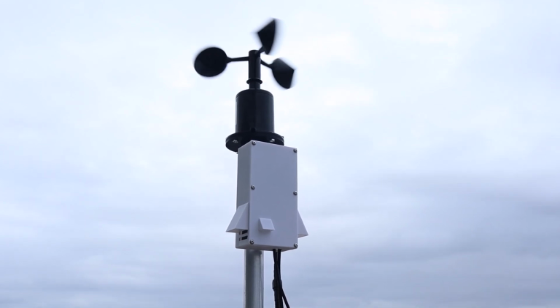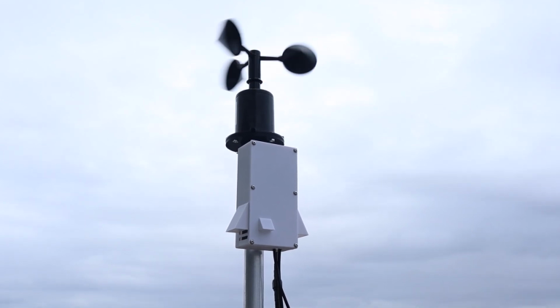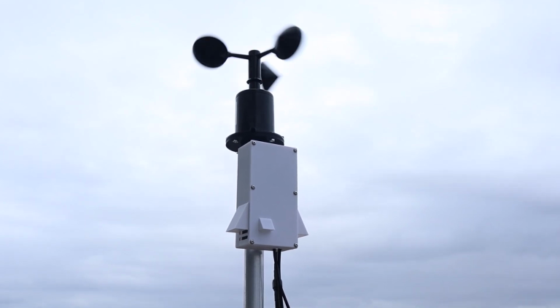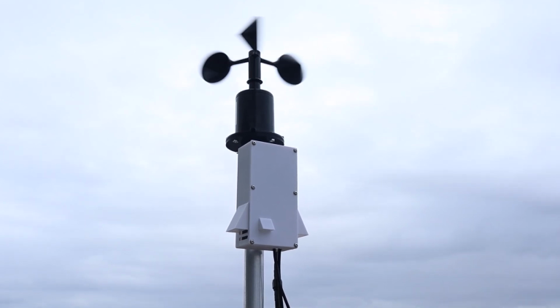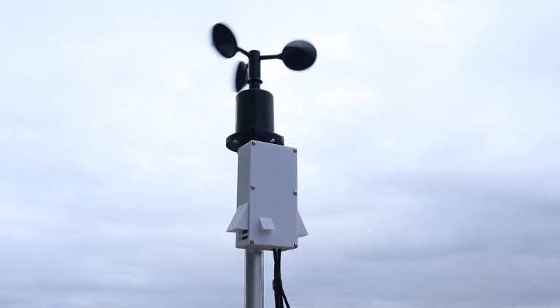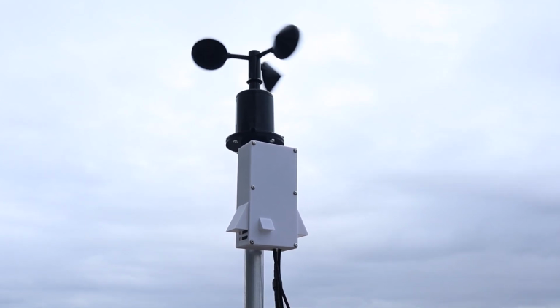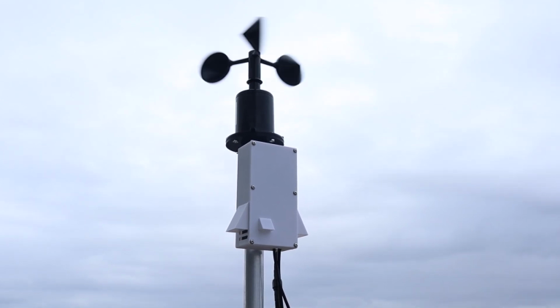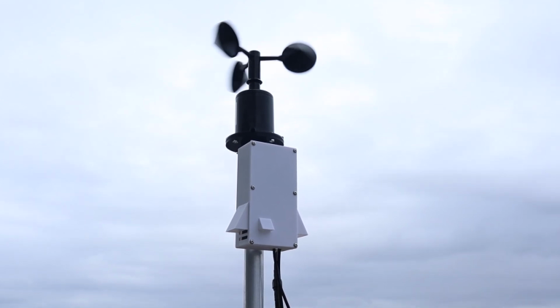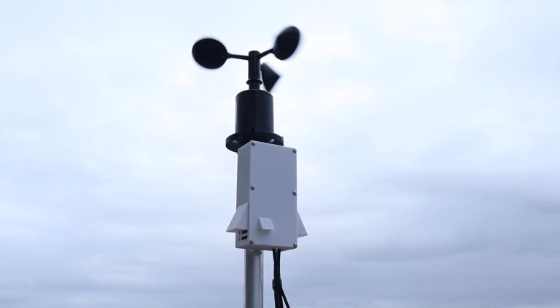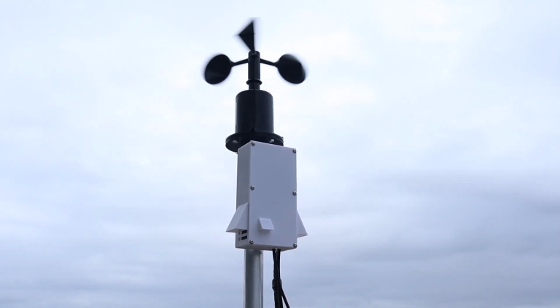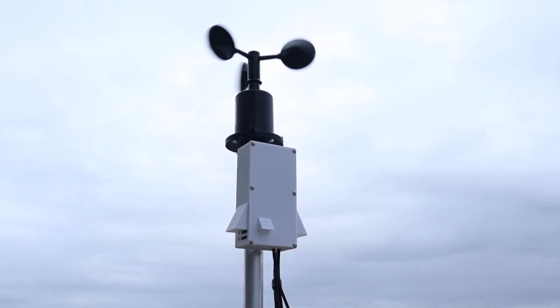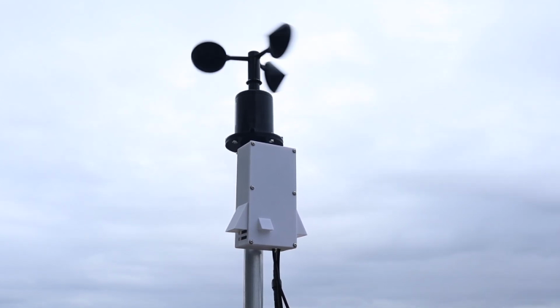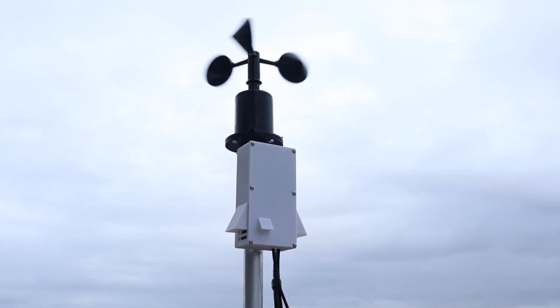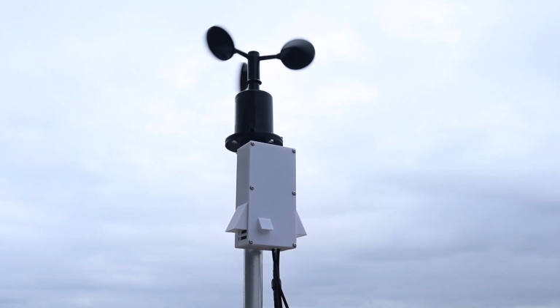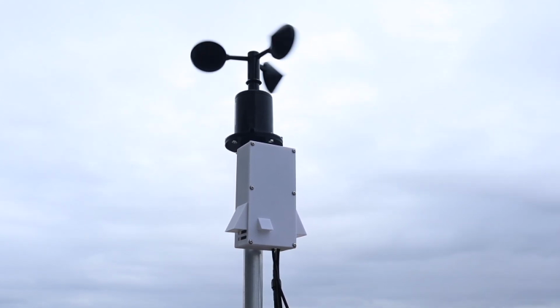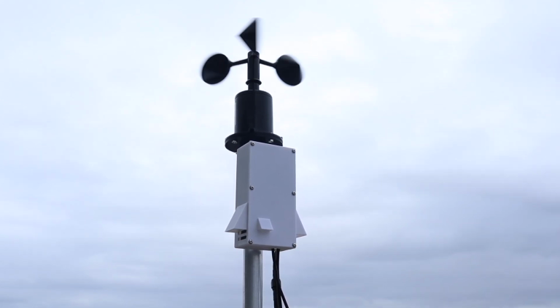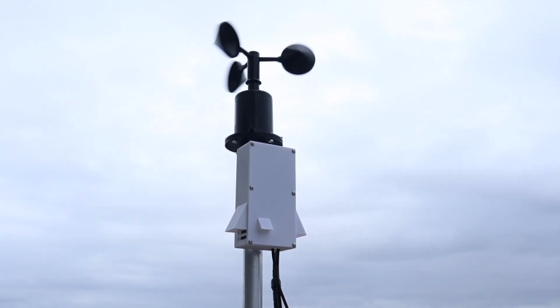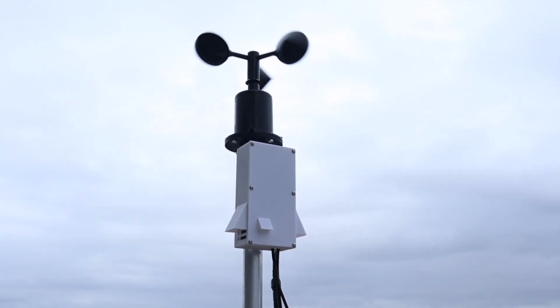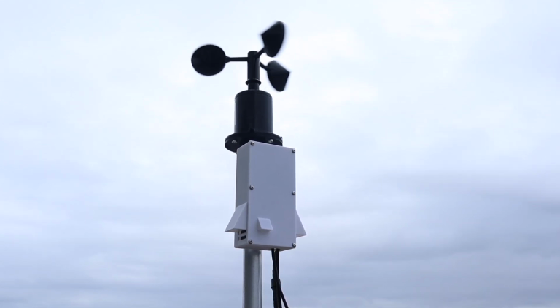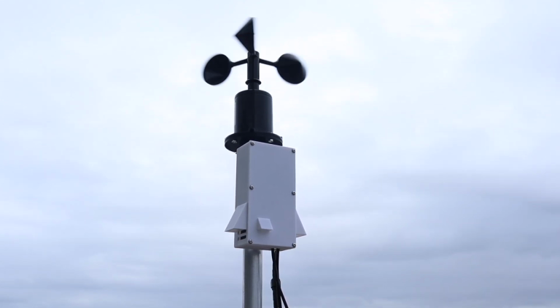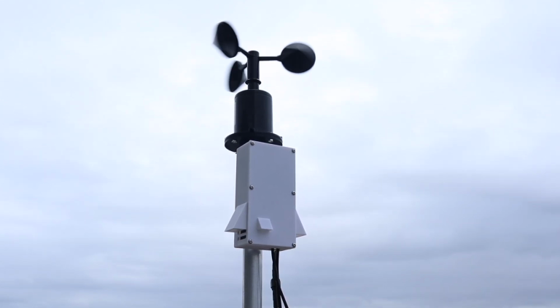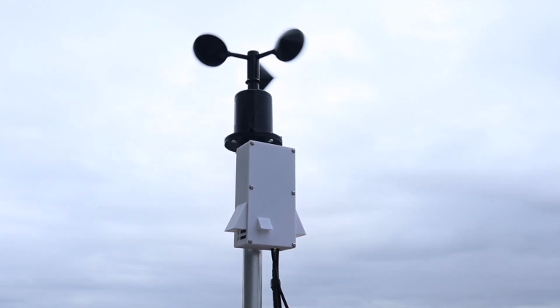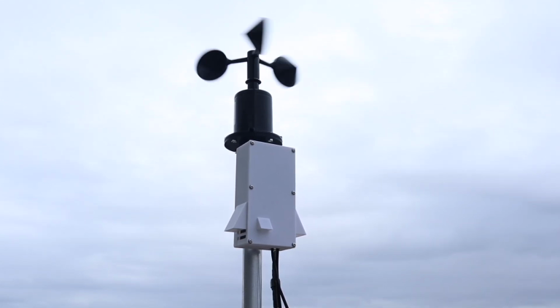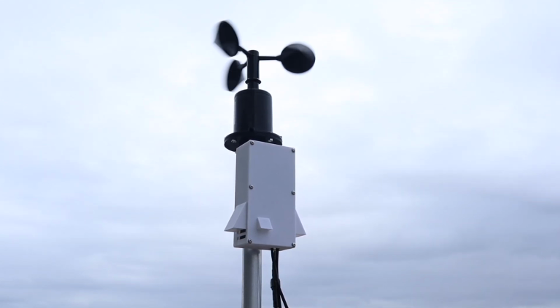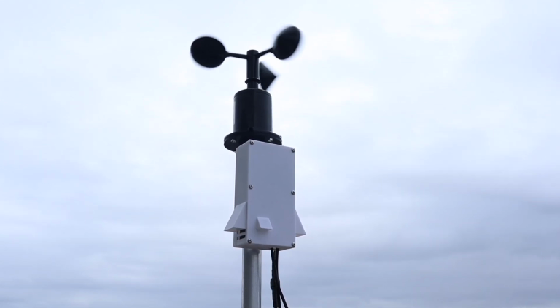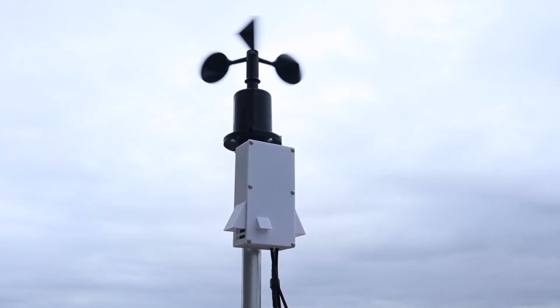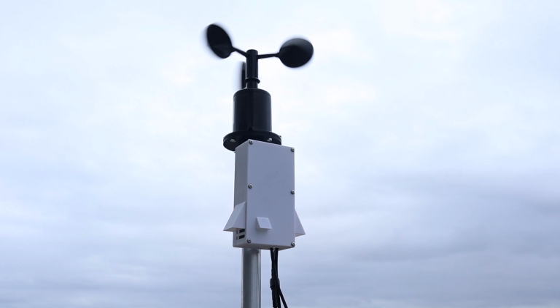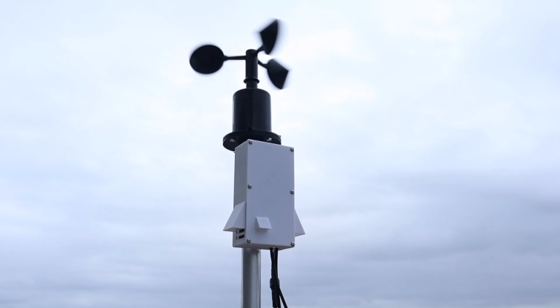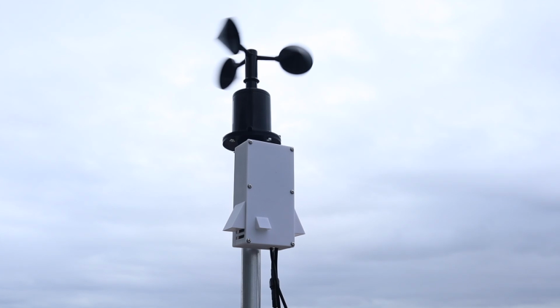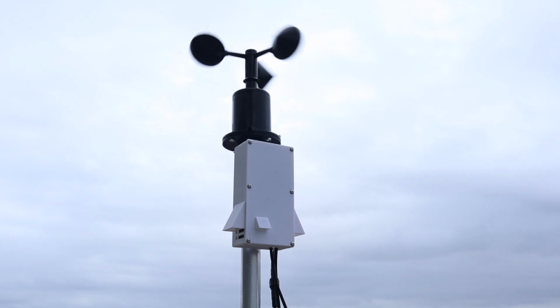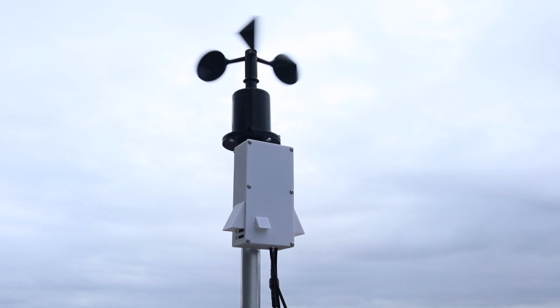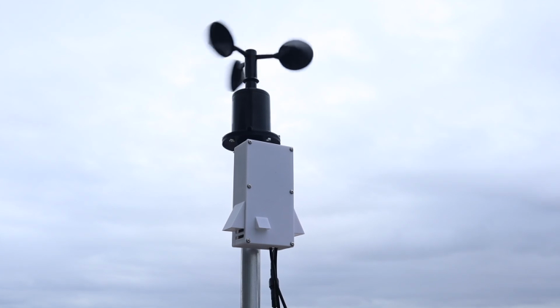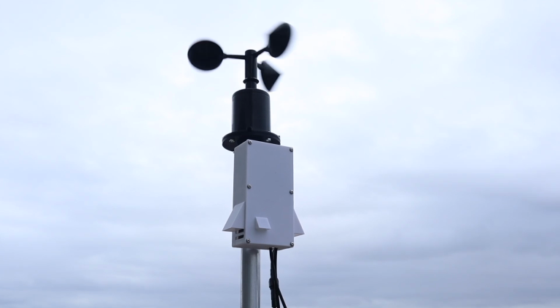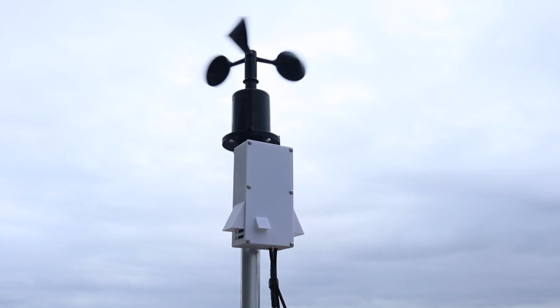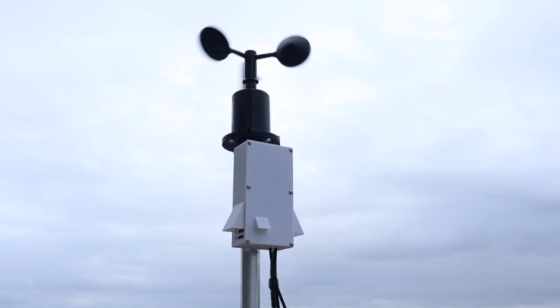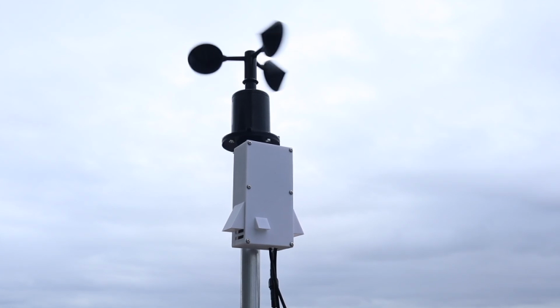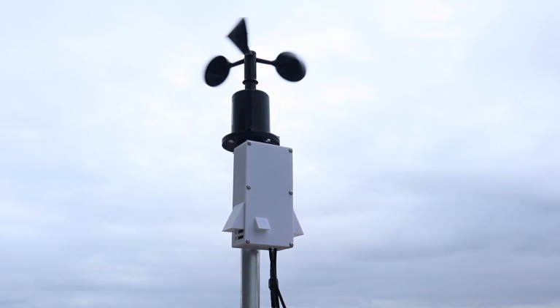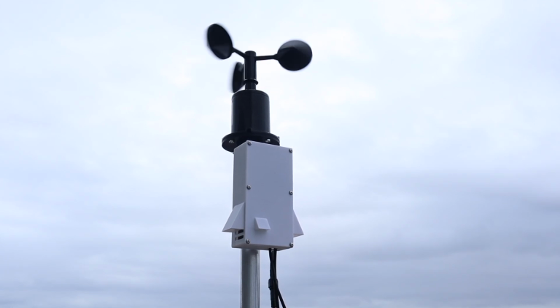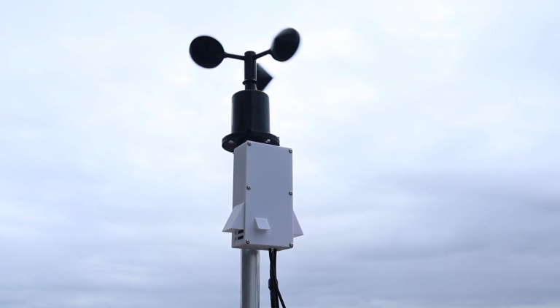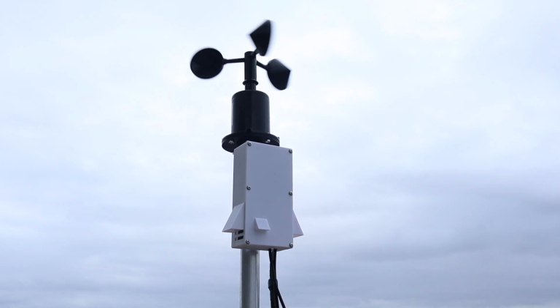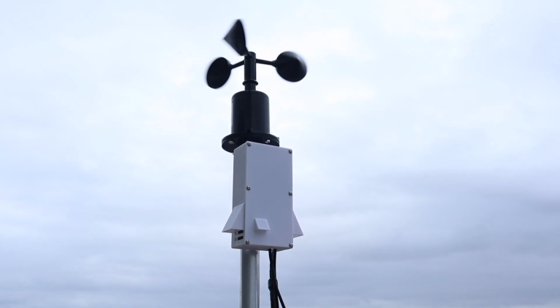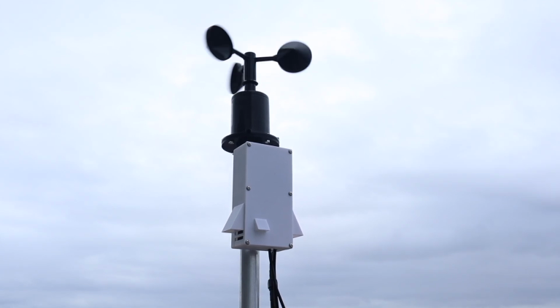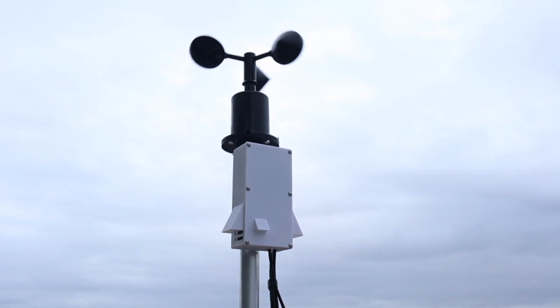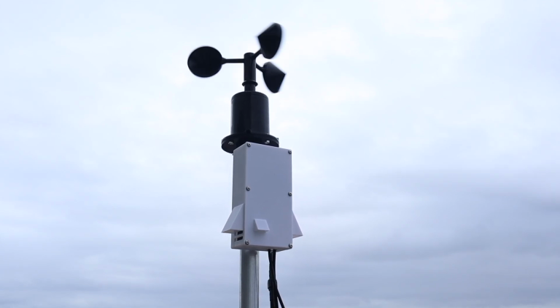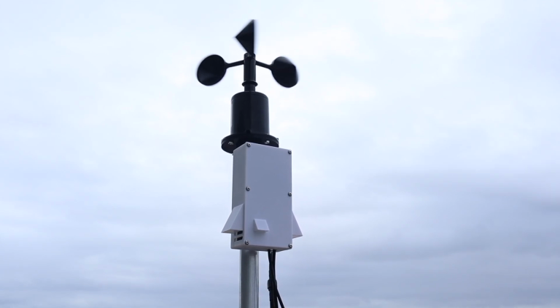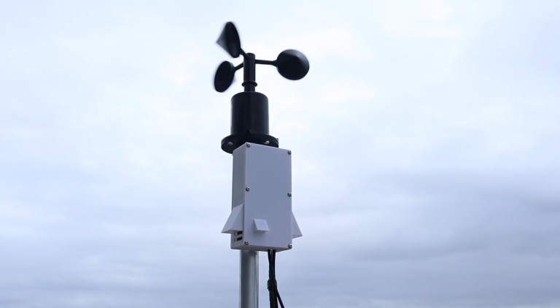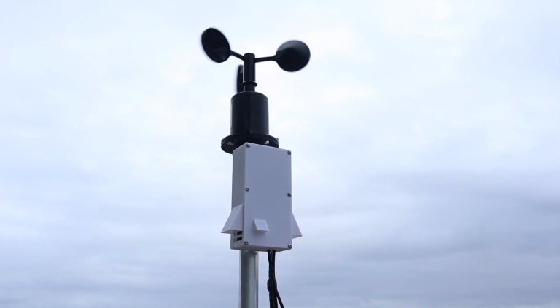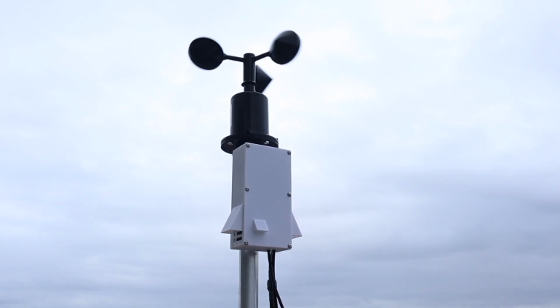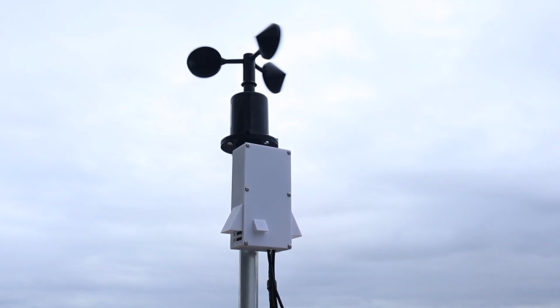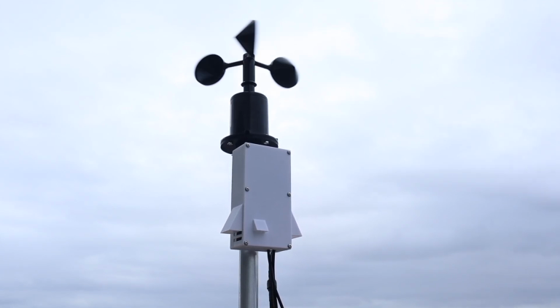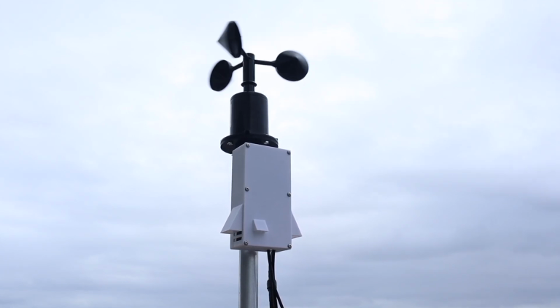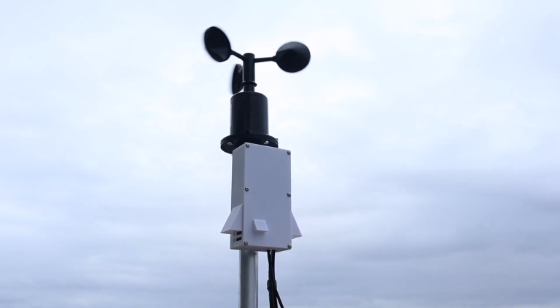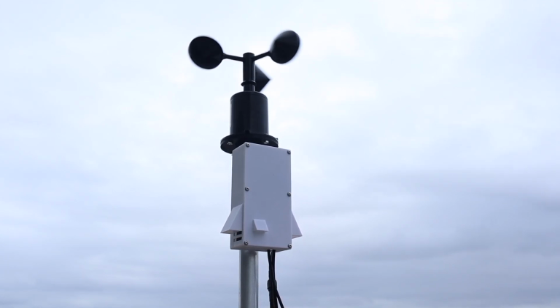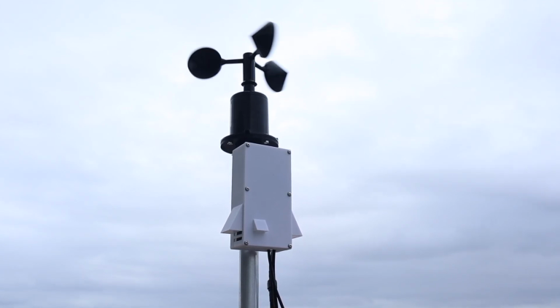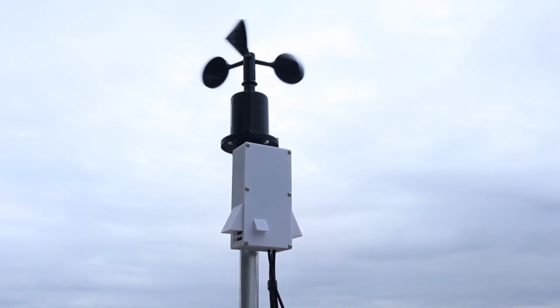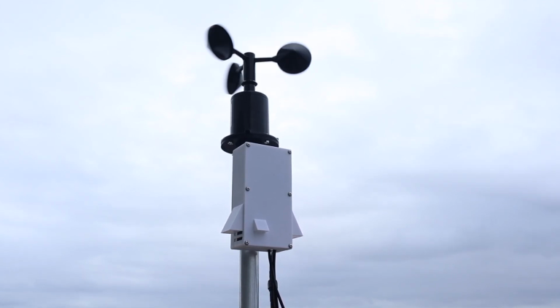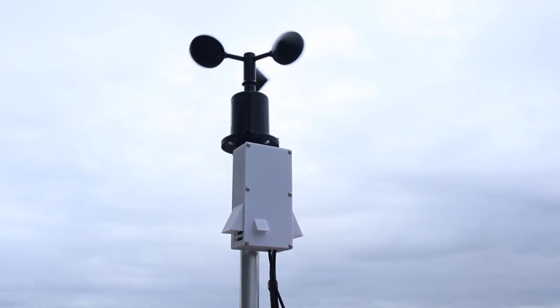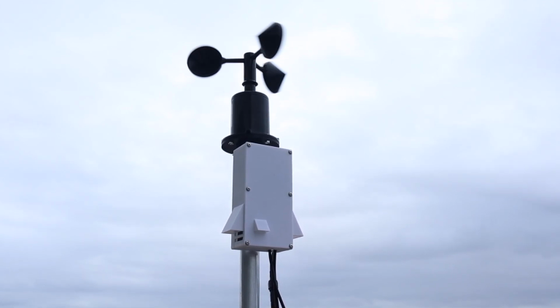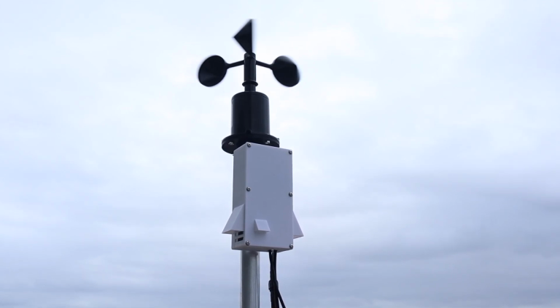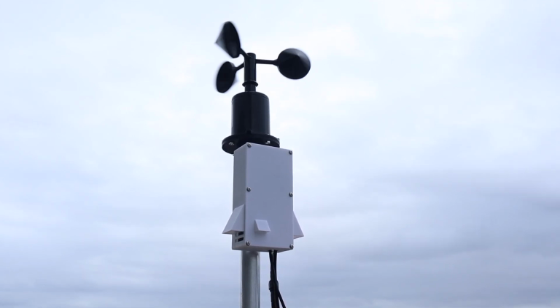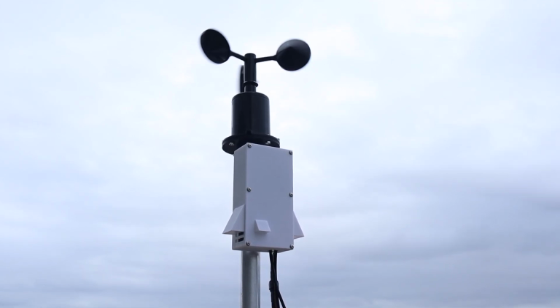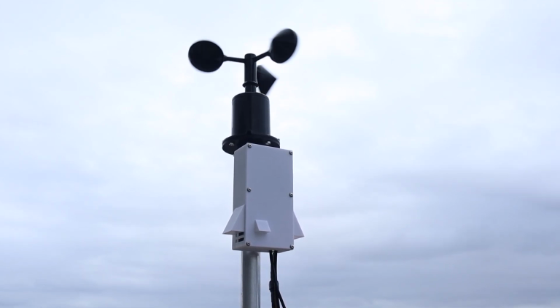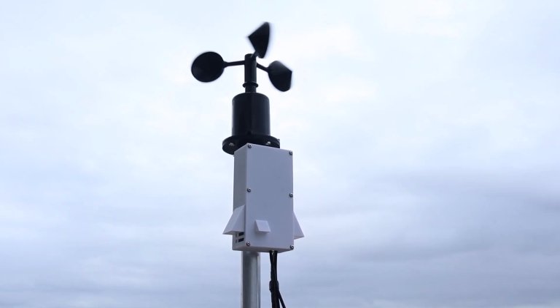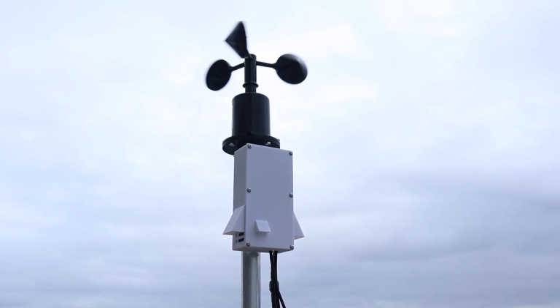Today we're going to be making an air quality and environment monitor that transmits the recorded data wirelessly over a 4G mobile network to a ThingSpeak dashboard.